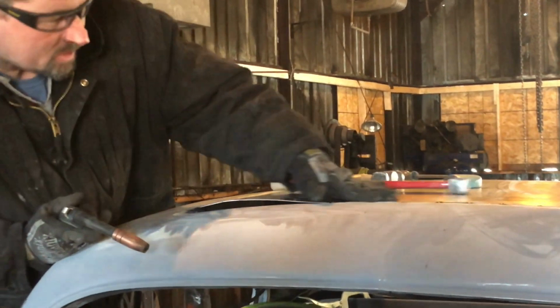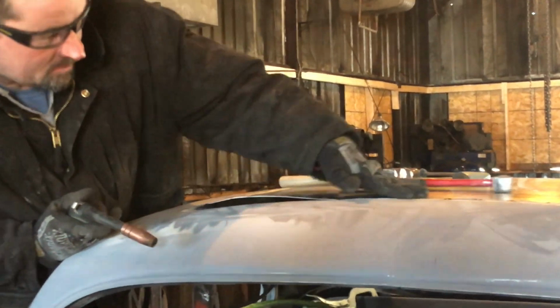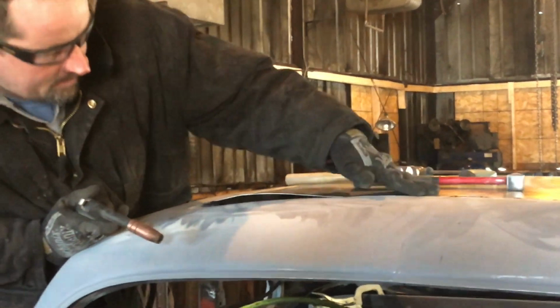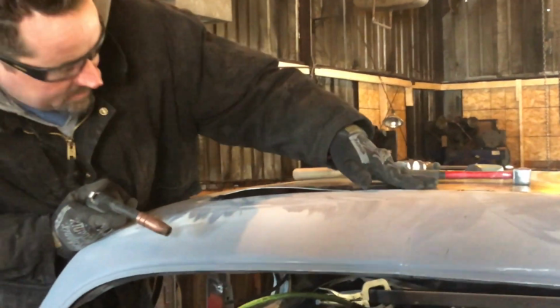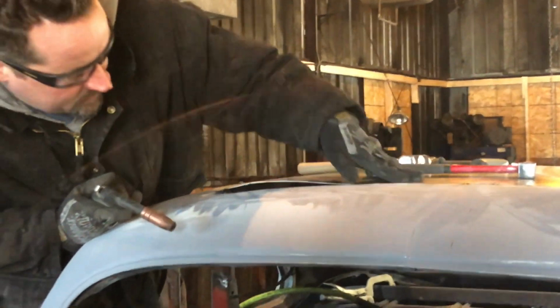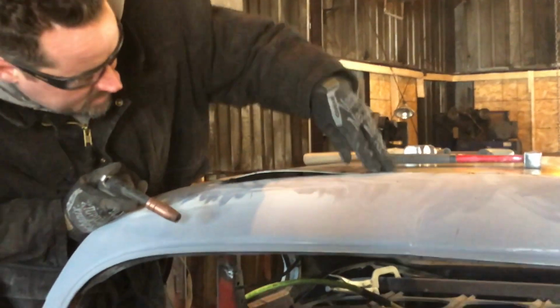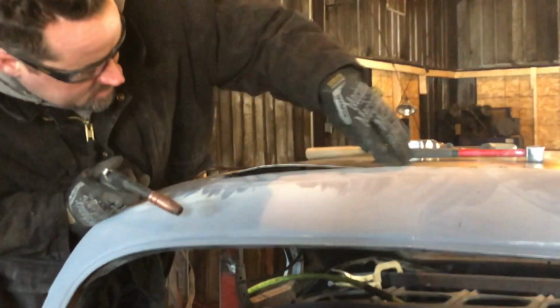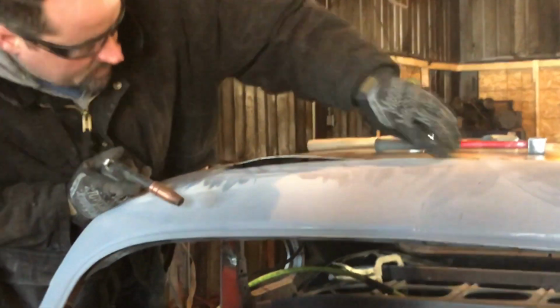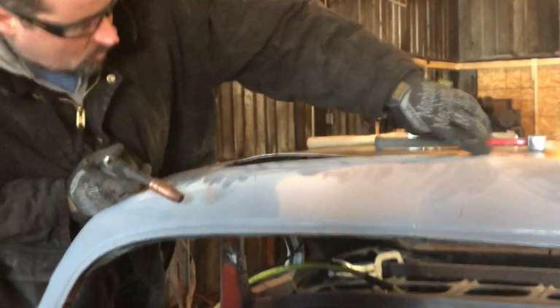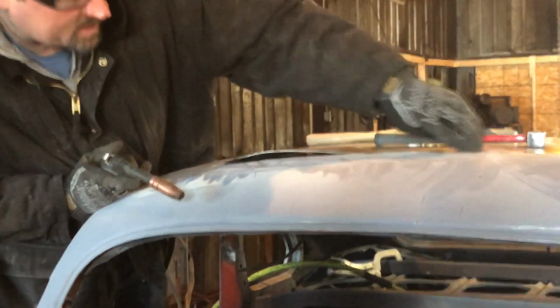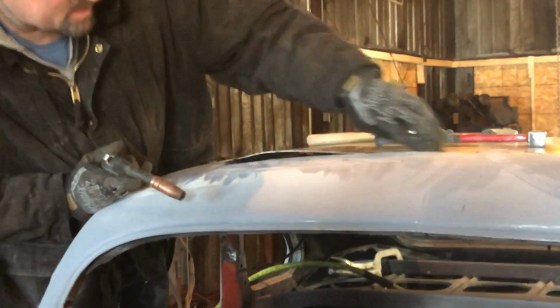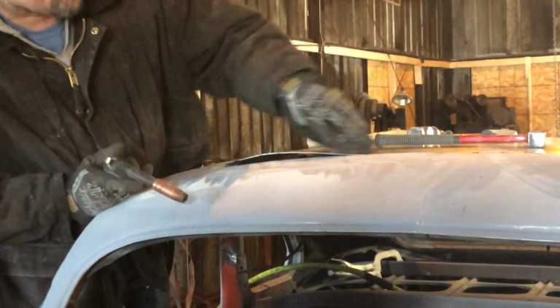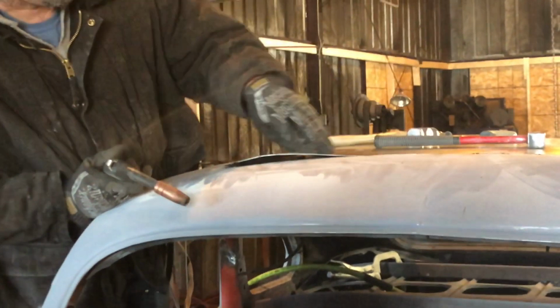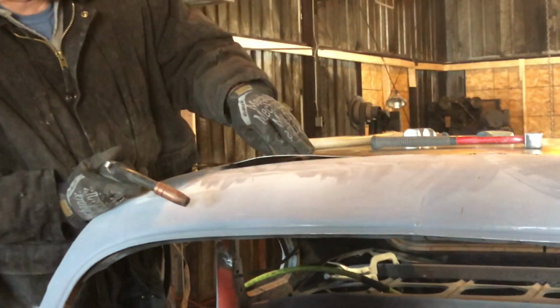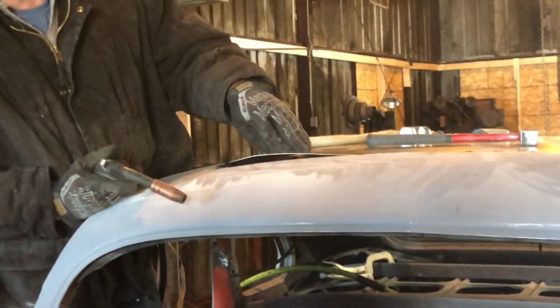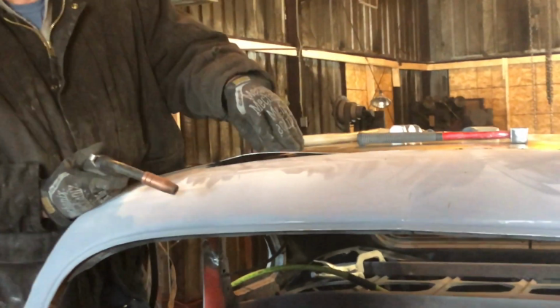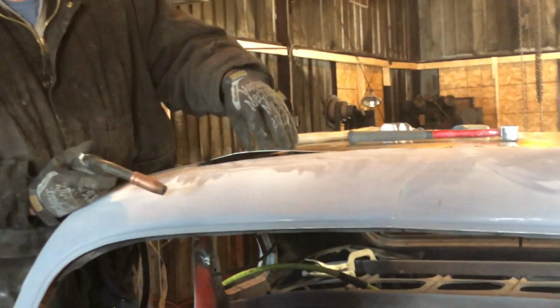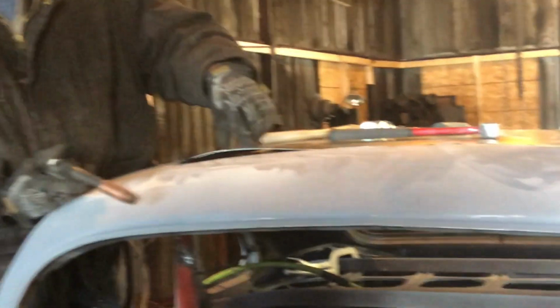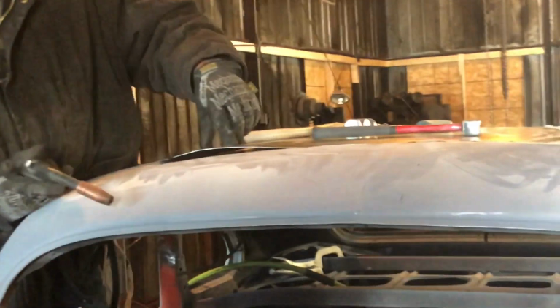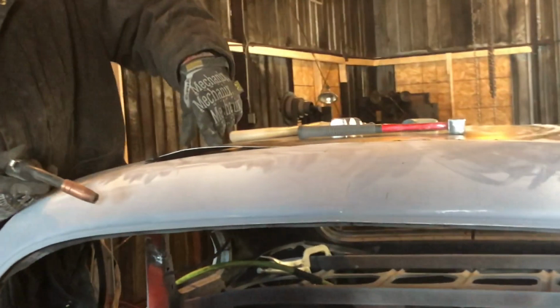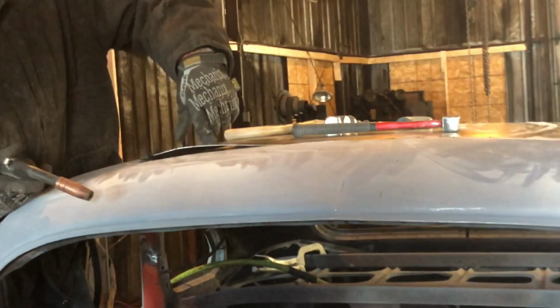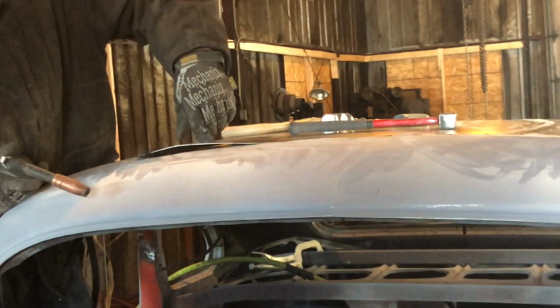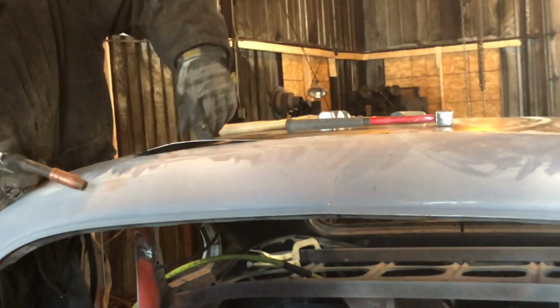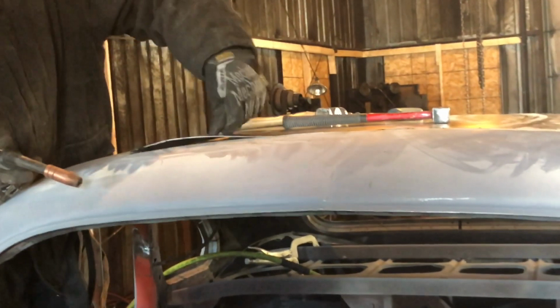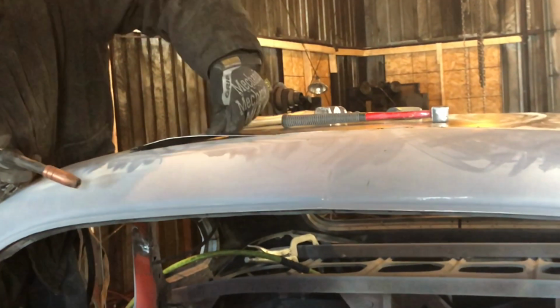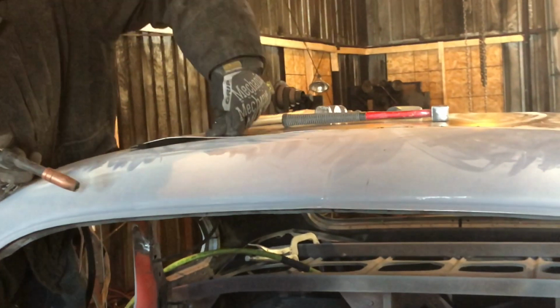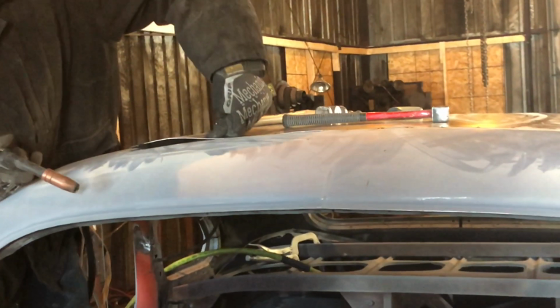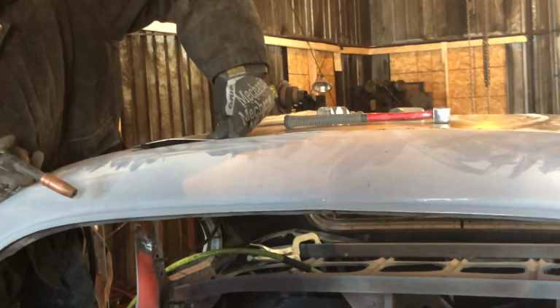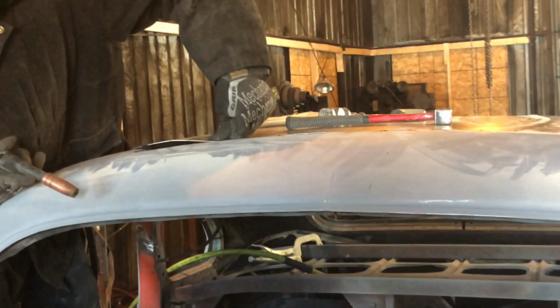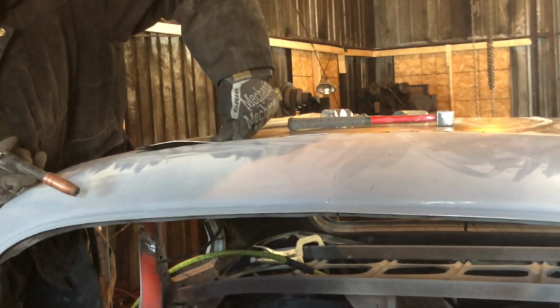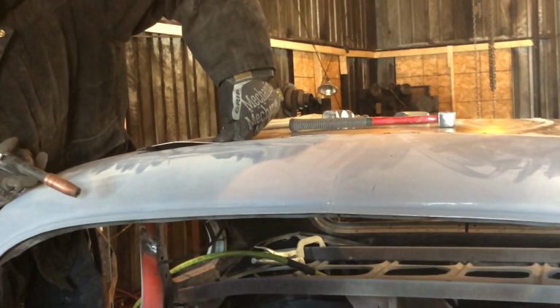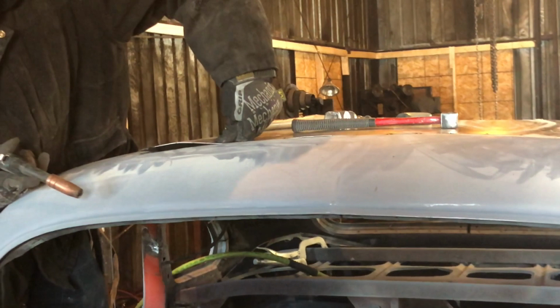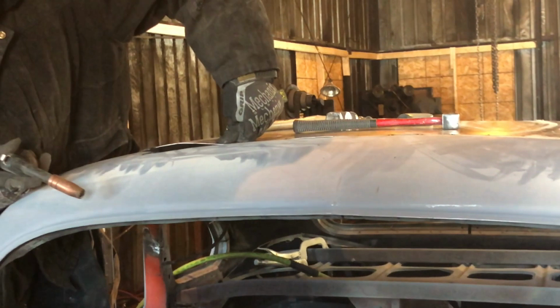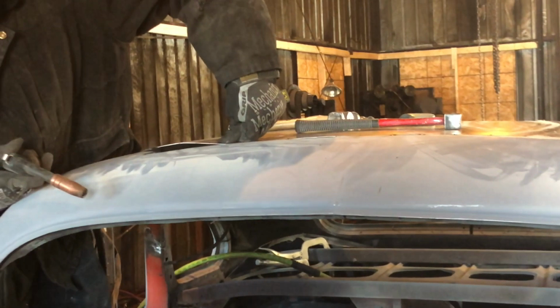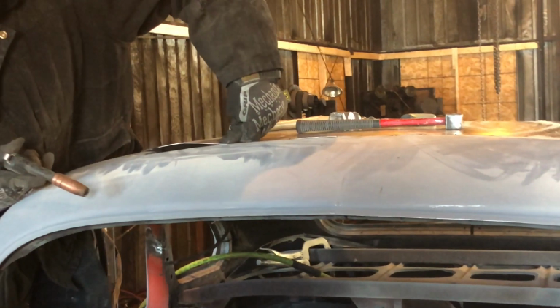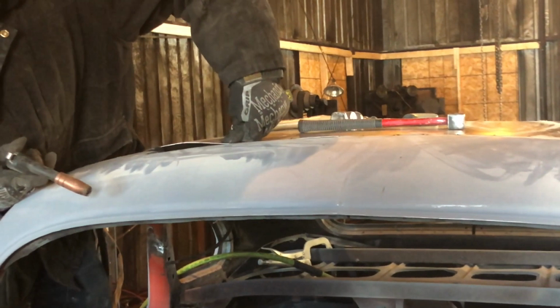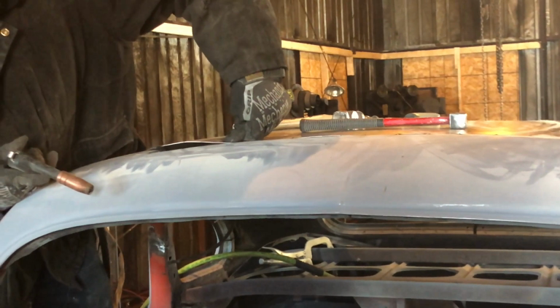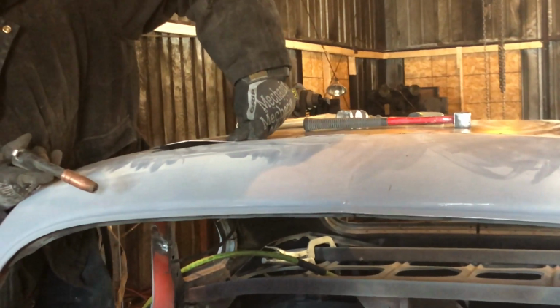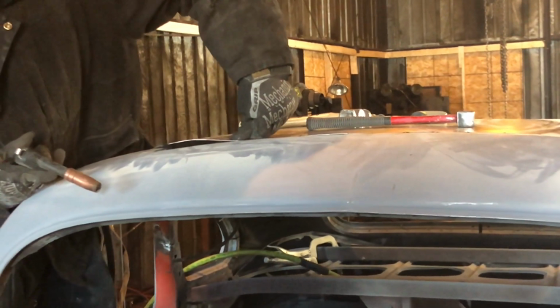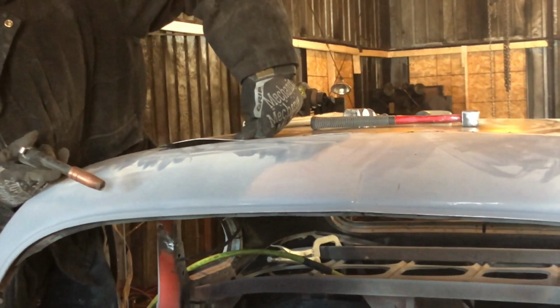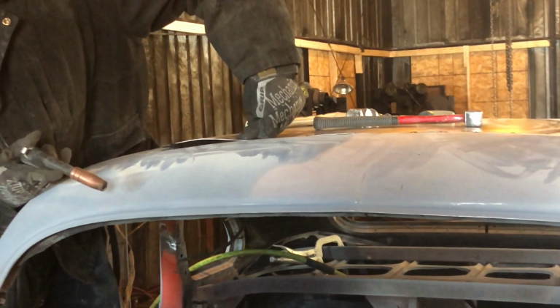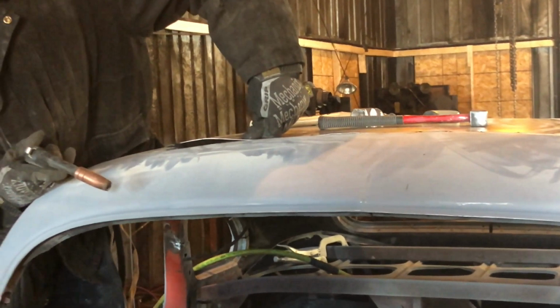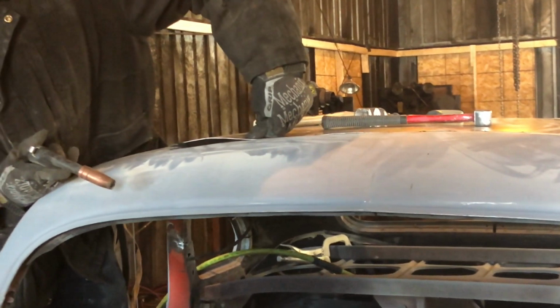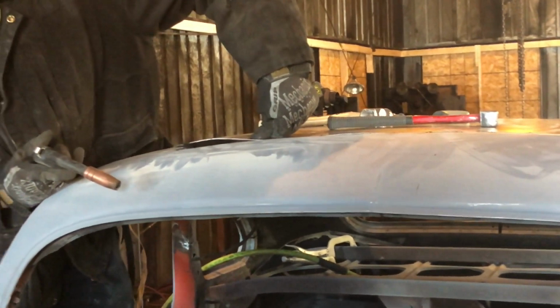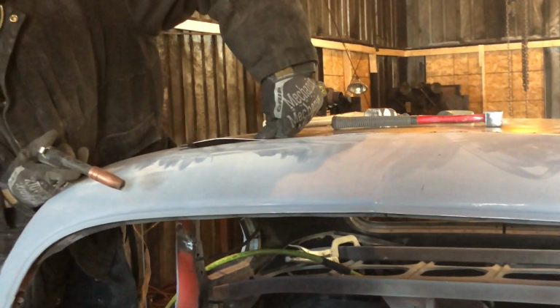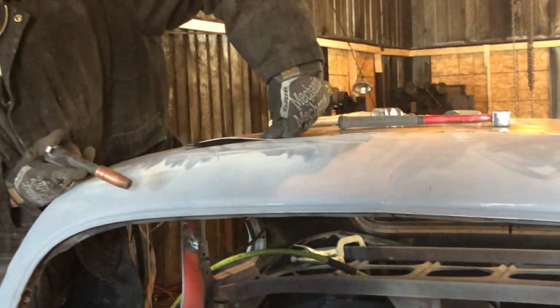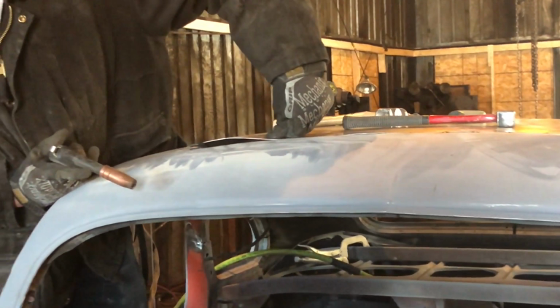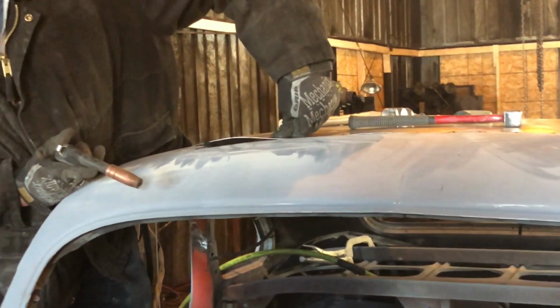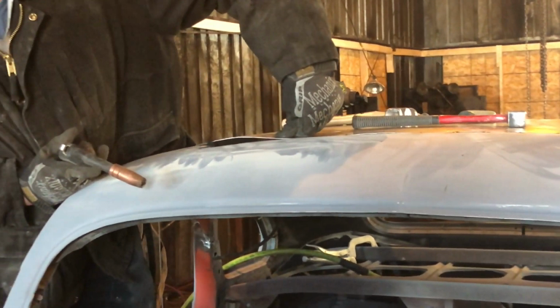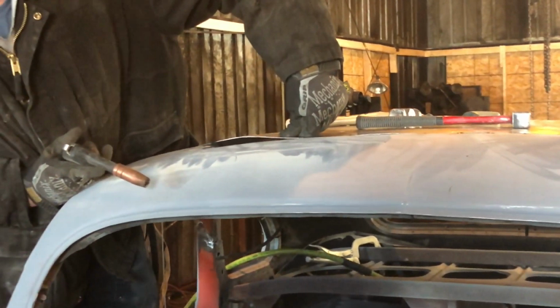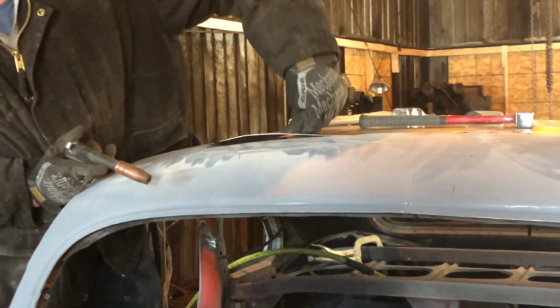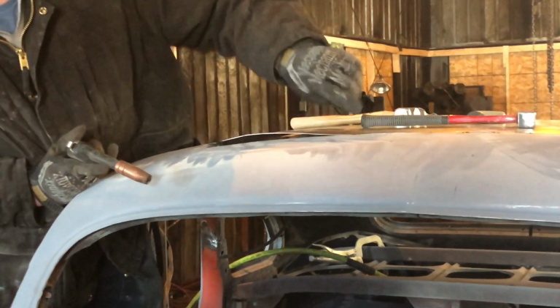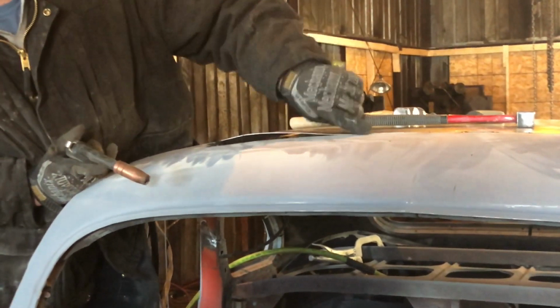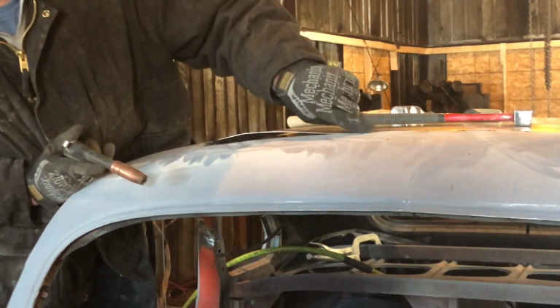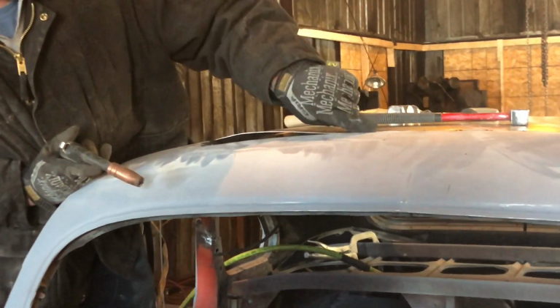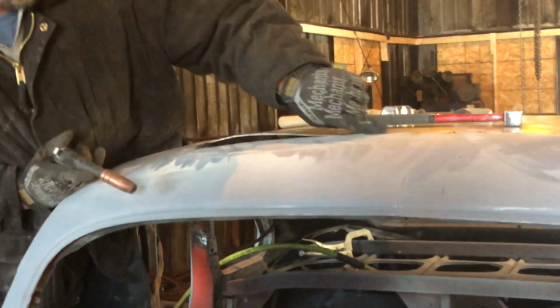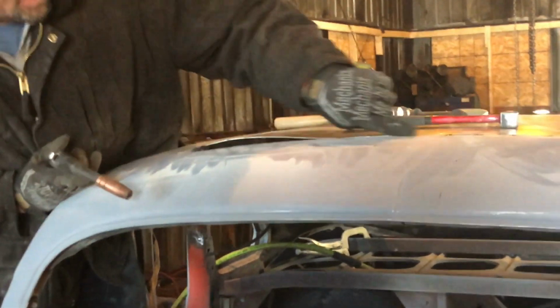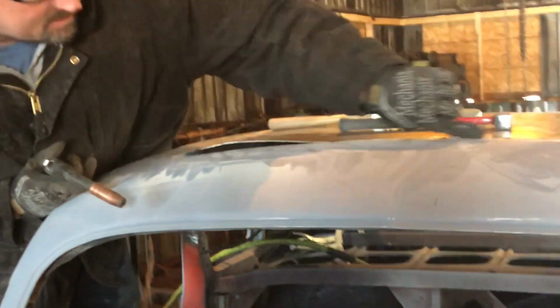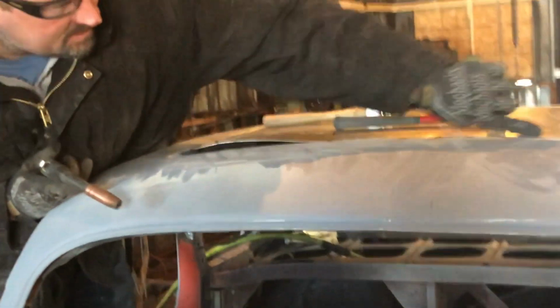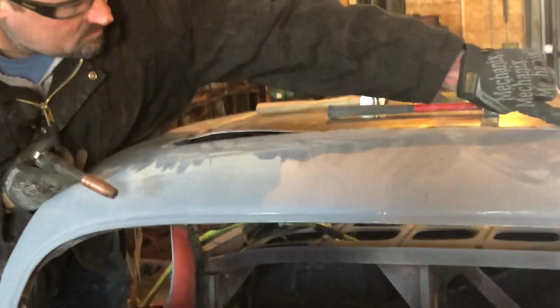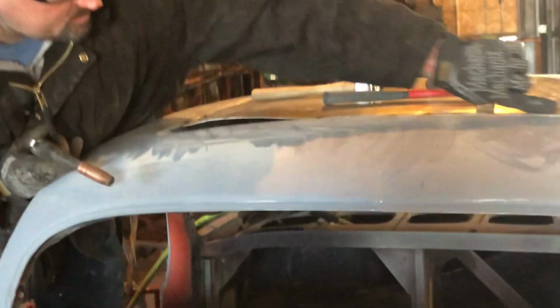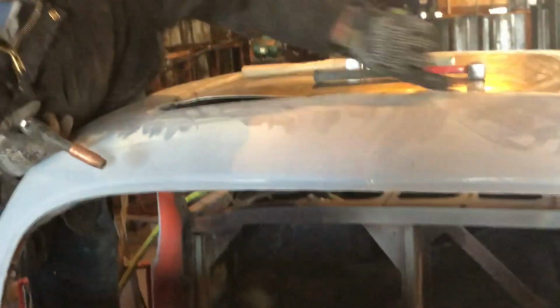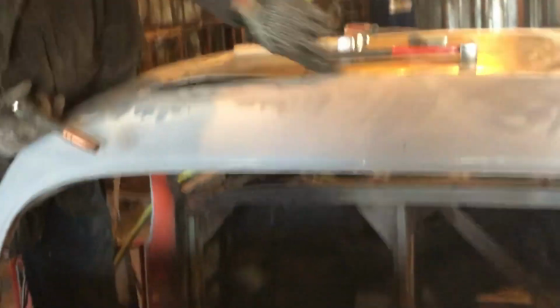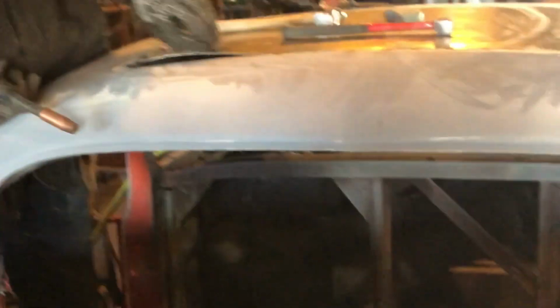The main thing is you want to watch out for flat spots. You don't want to have a spot that looks like that — you can probably see that from the camera. So this is nice and even with this.